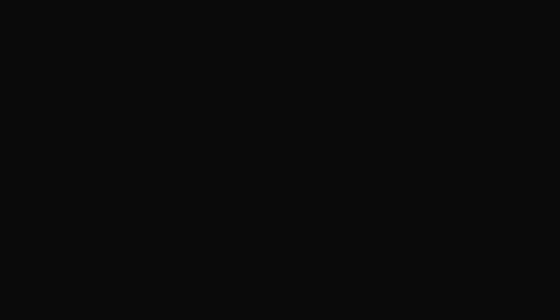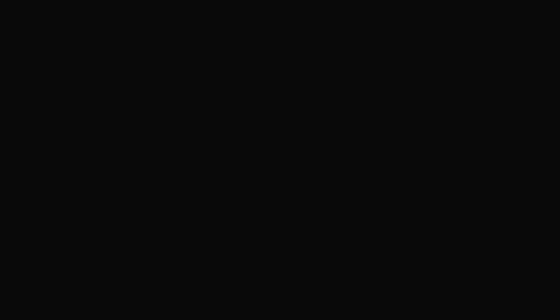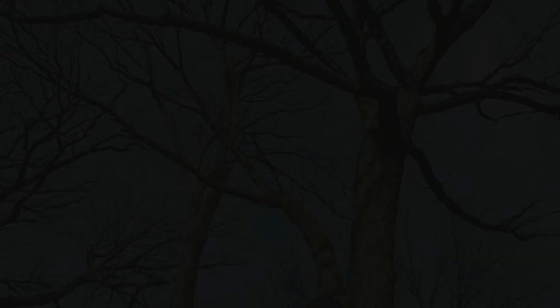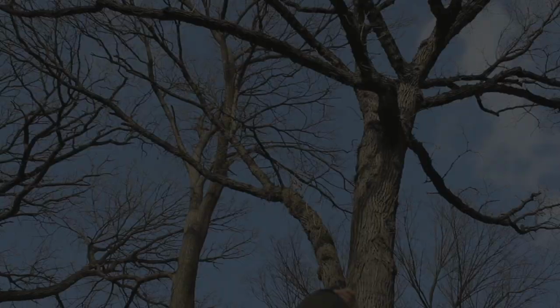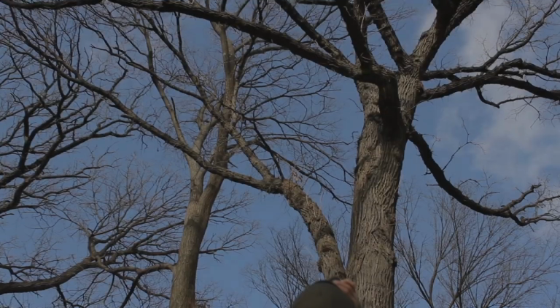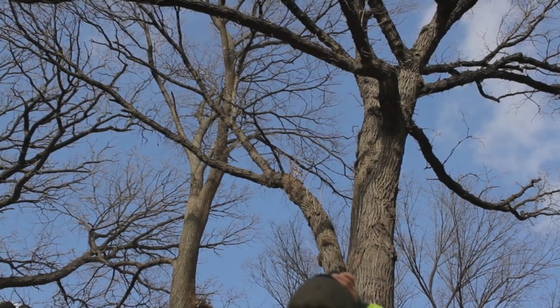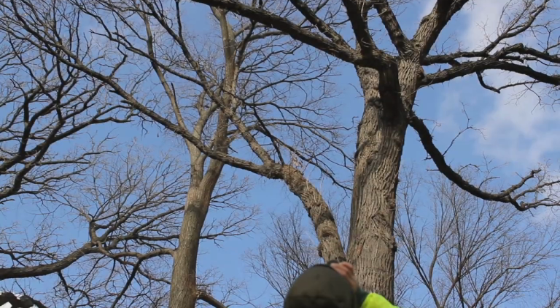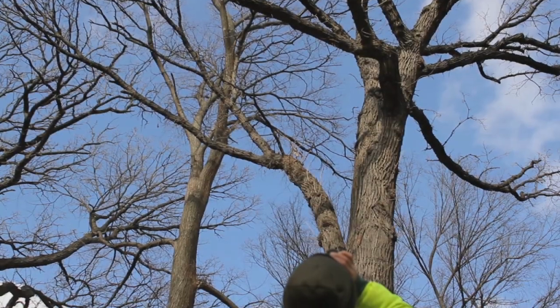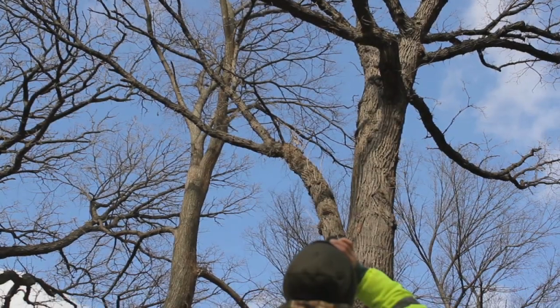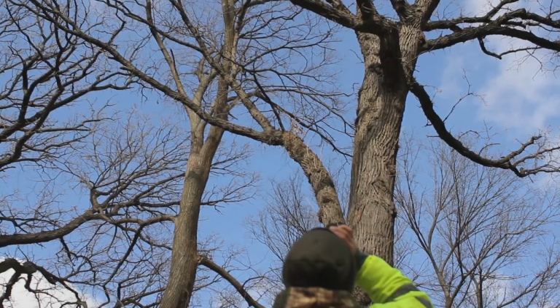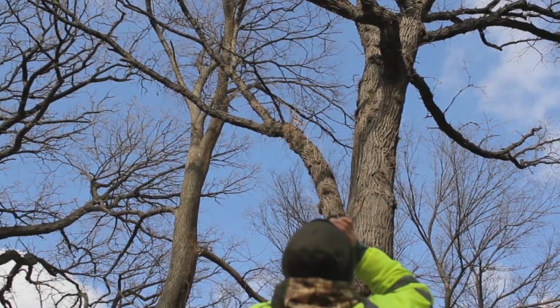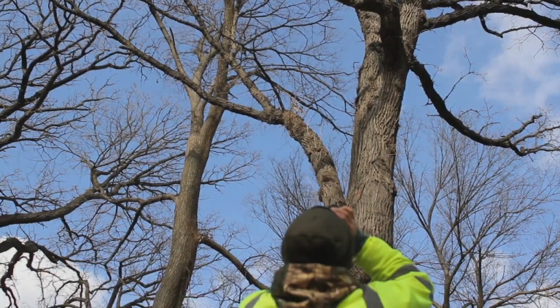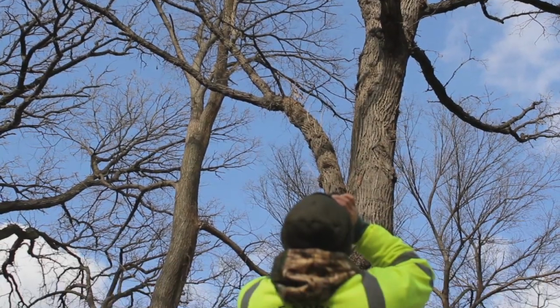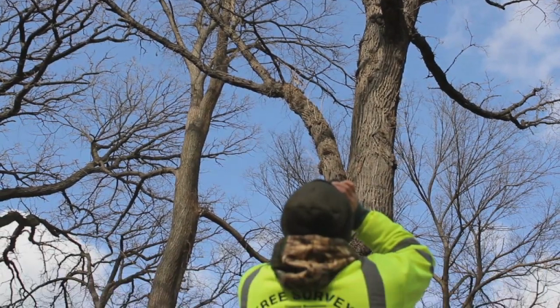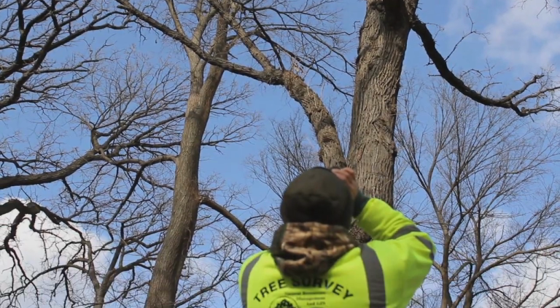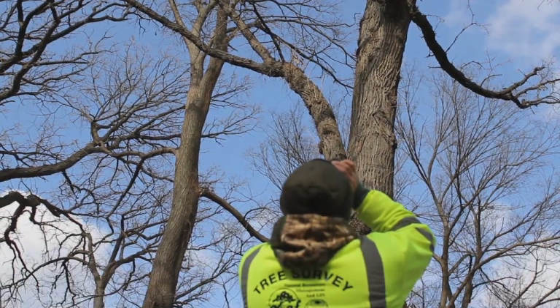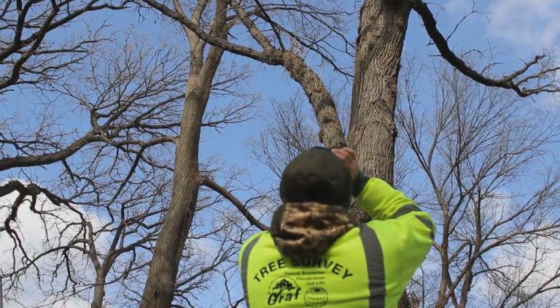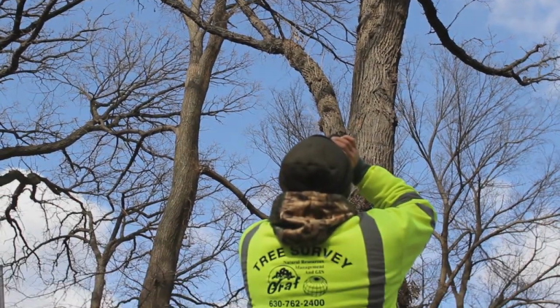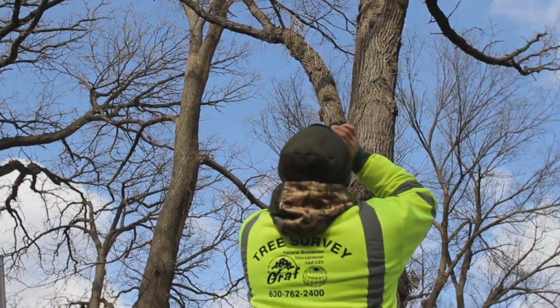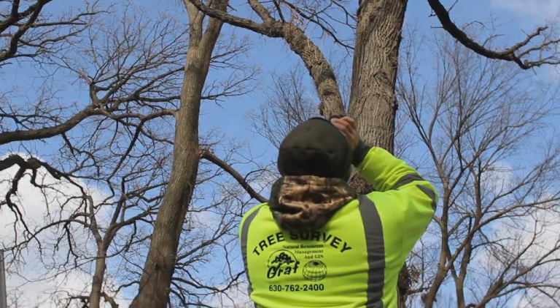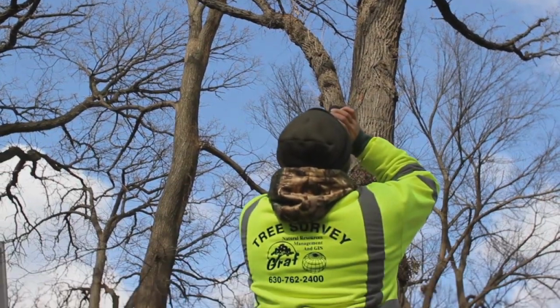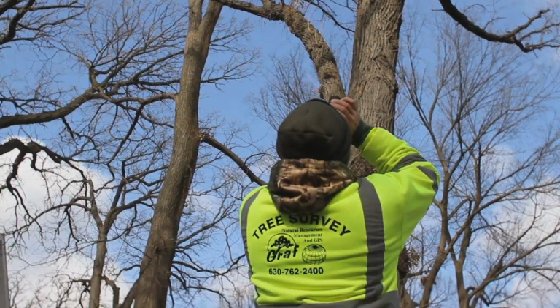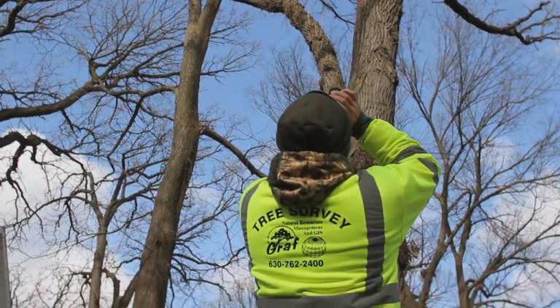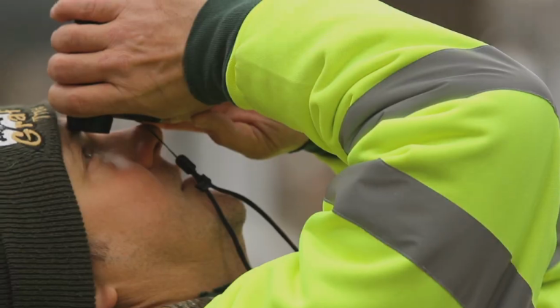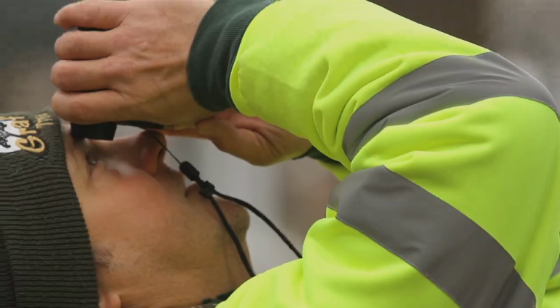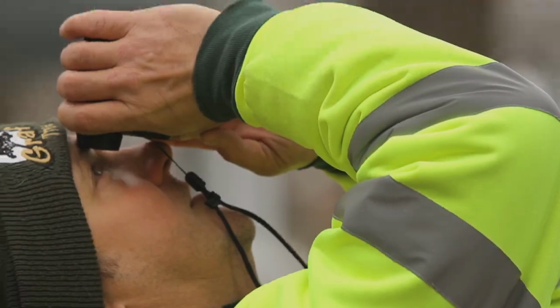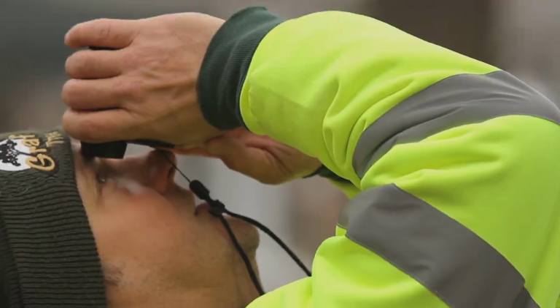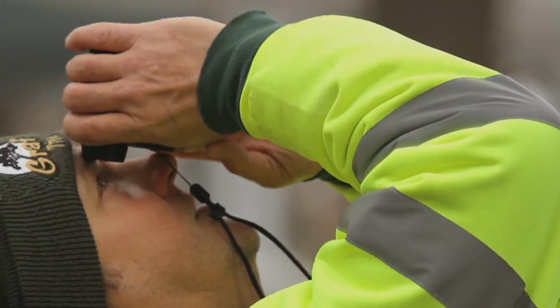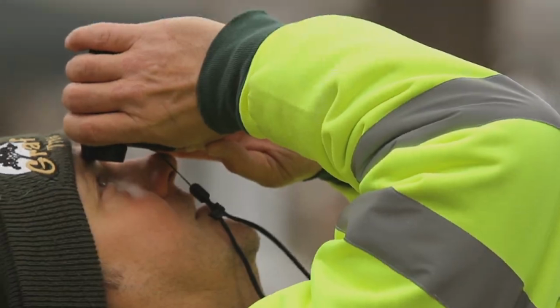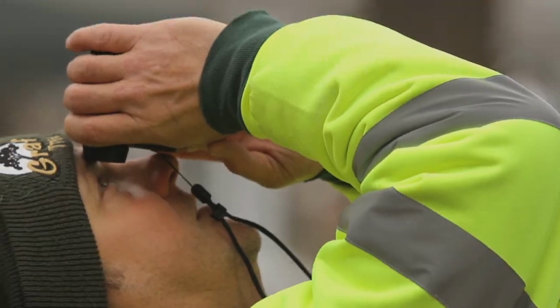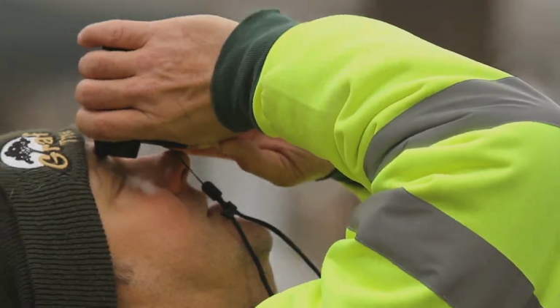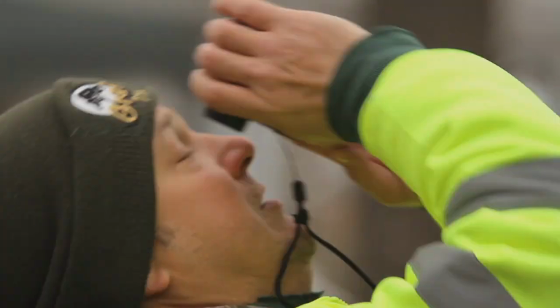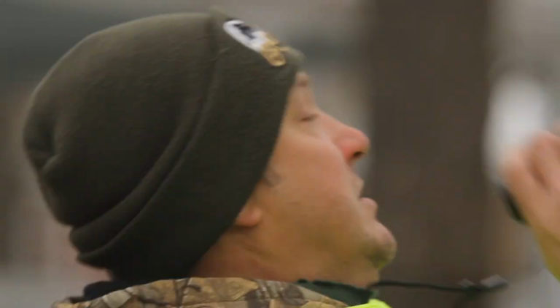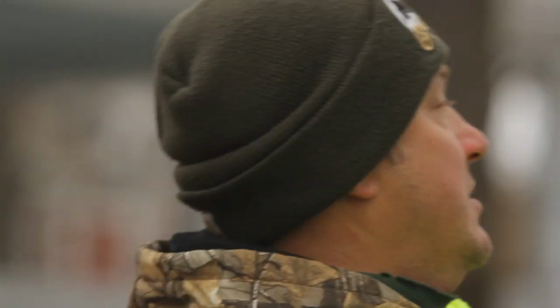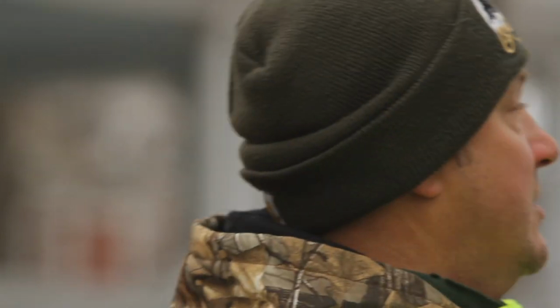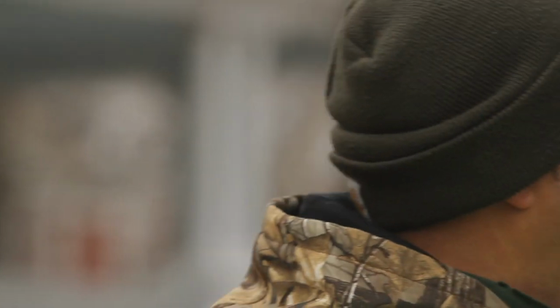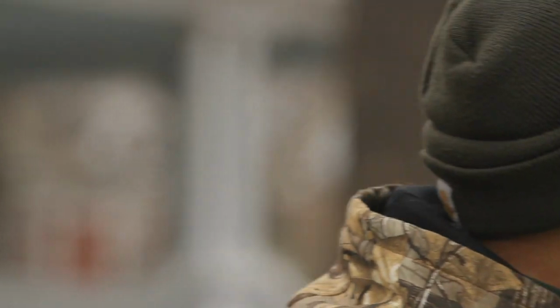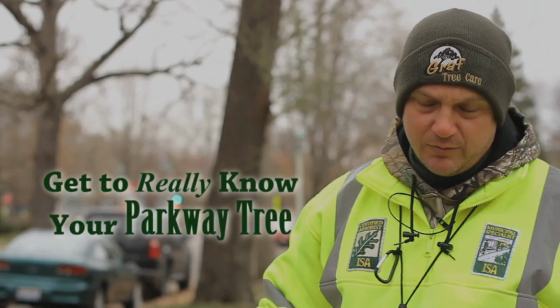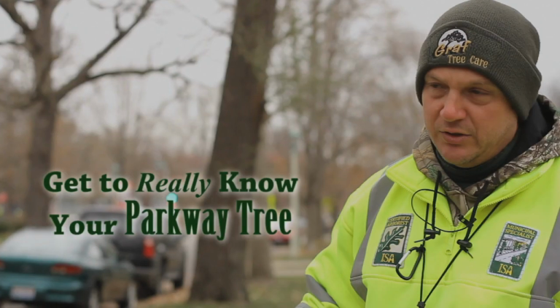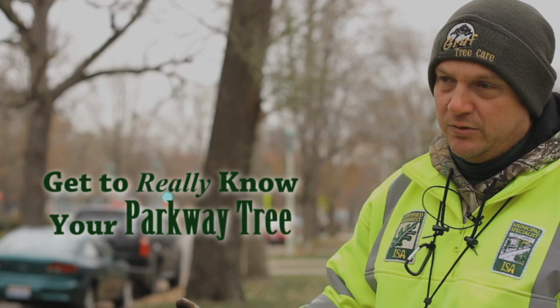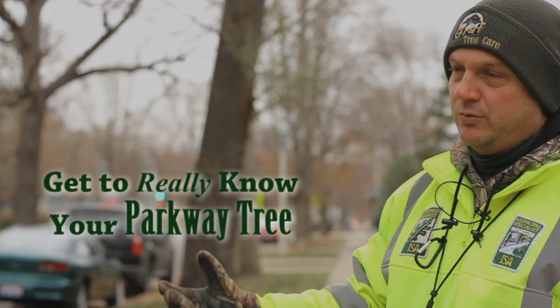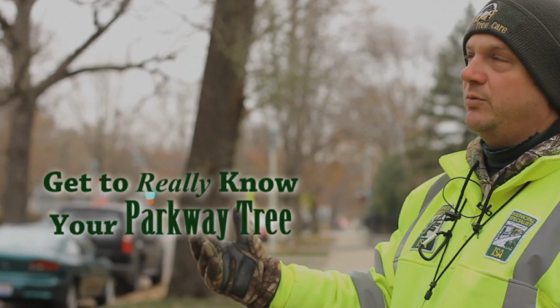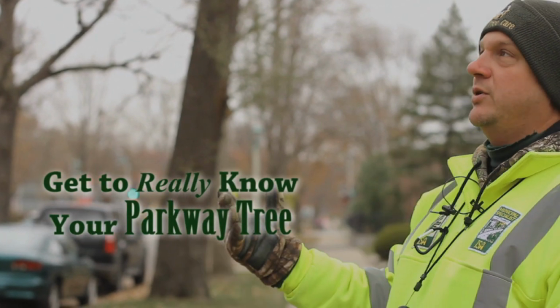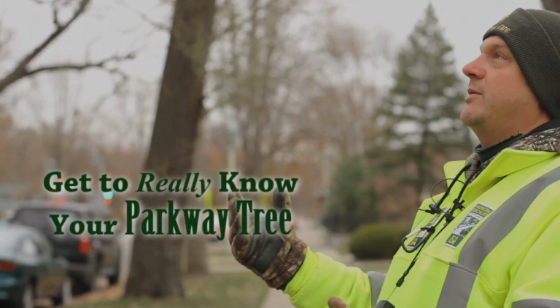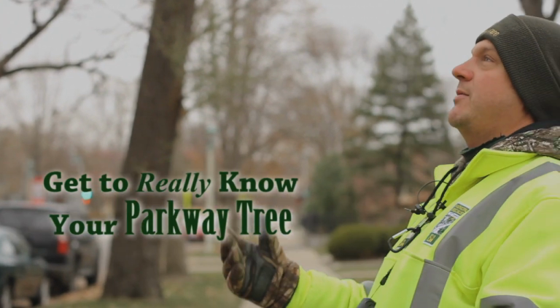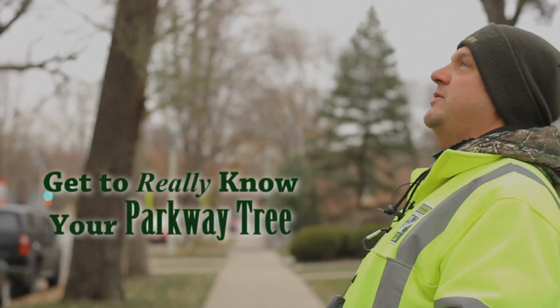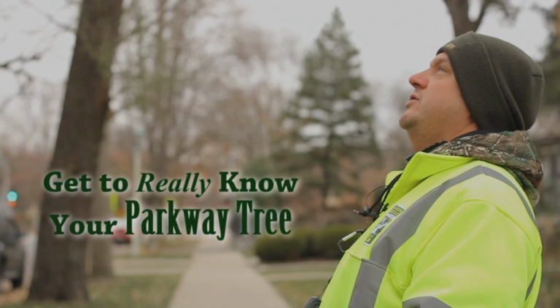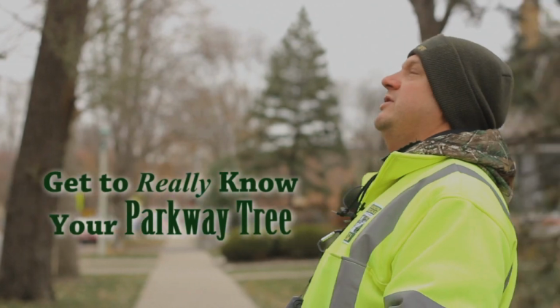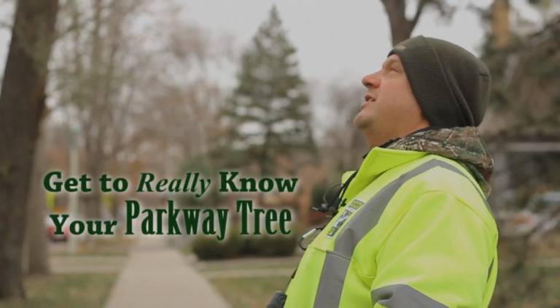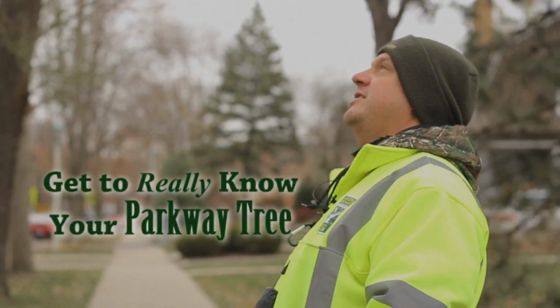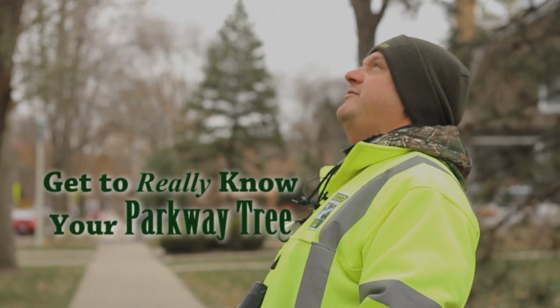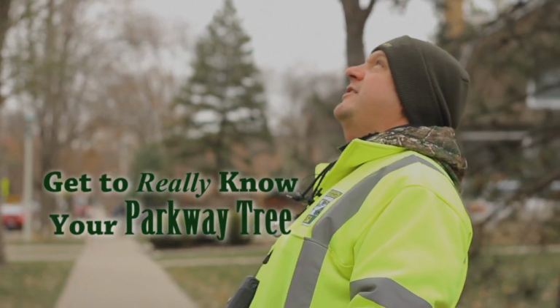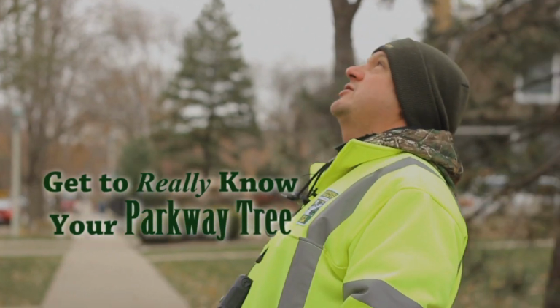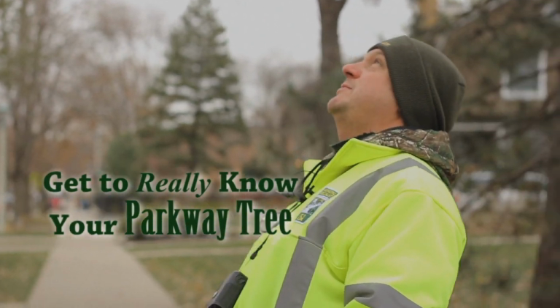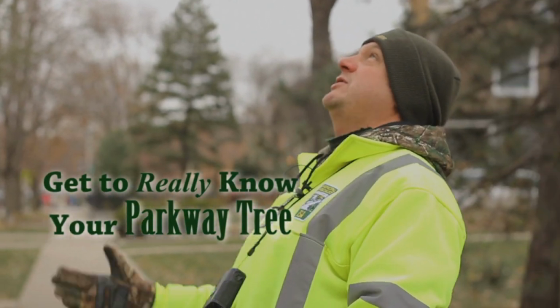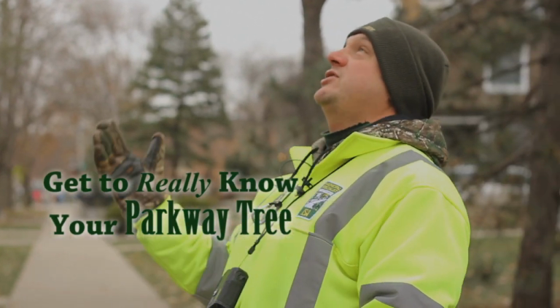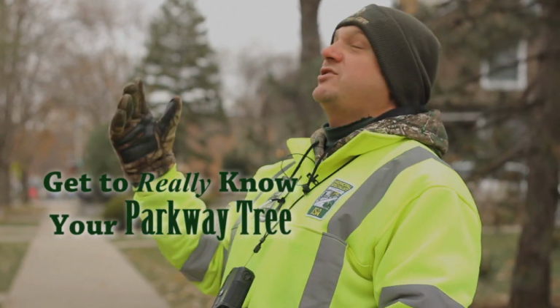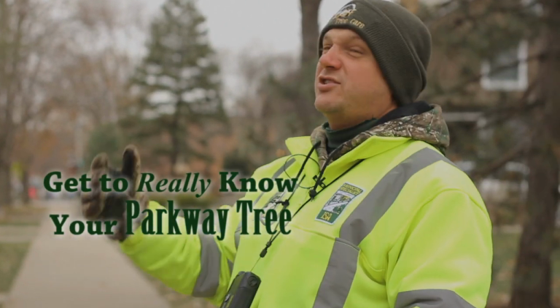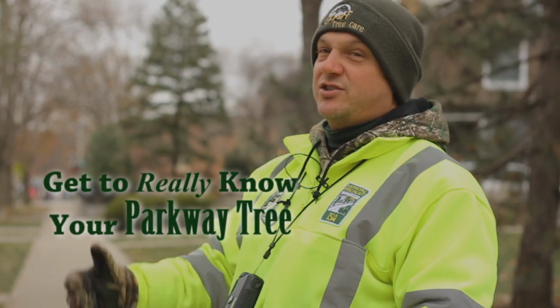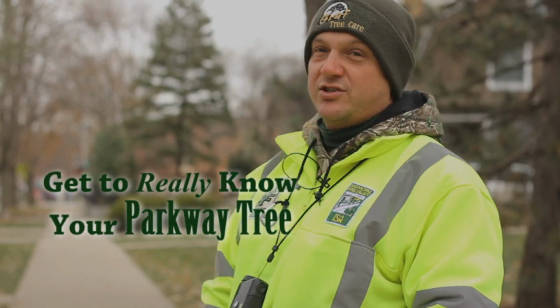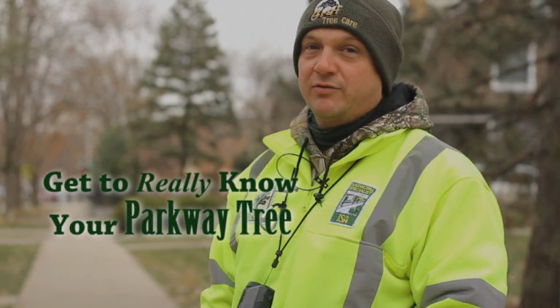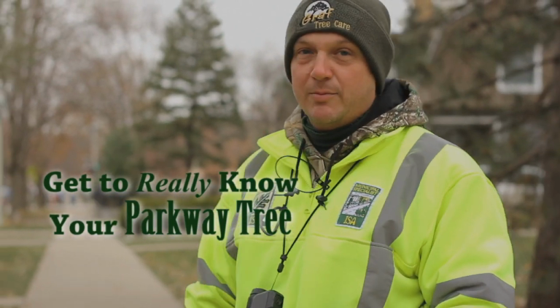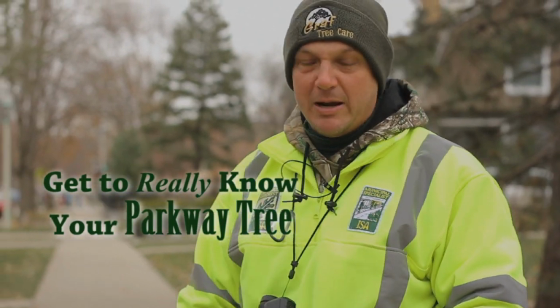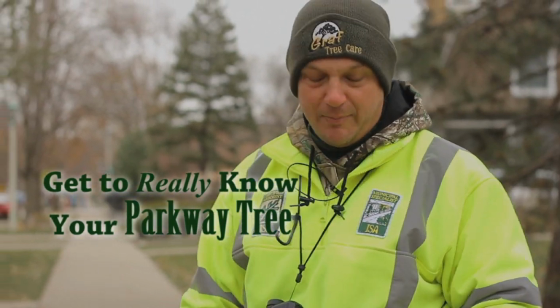I love trees, number one, and I never ever get sick of looking at them. The first thing we do is come up to the tree and identify the species. This one is silver maple.